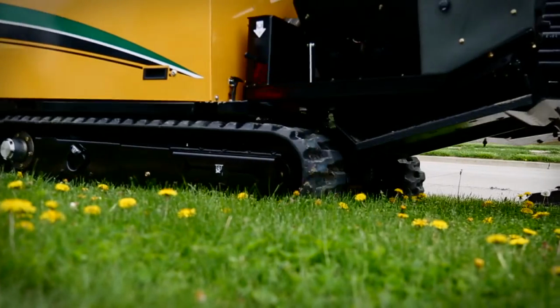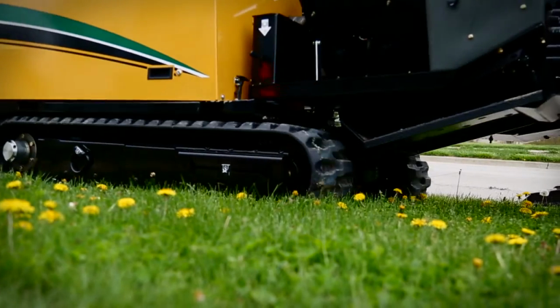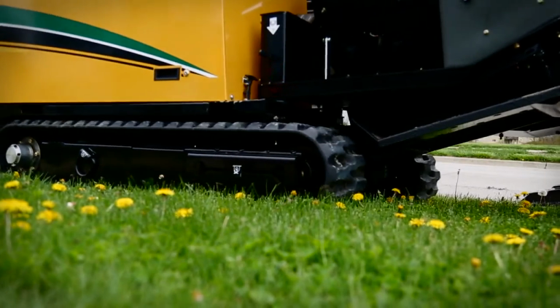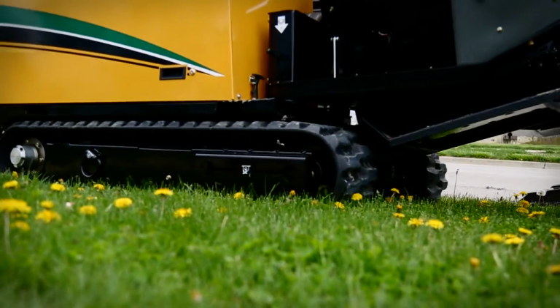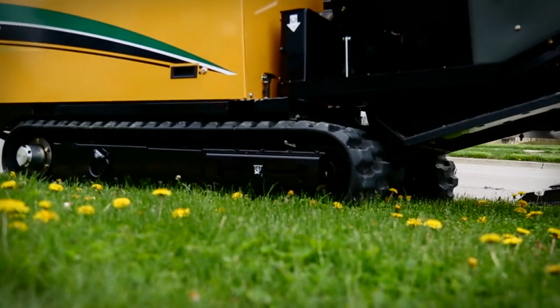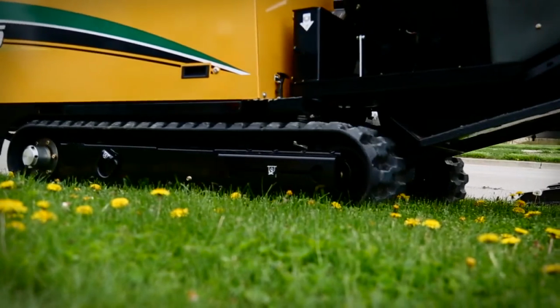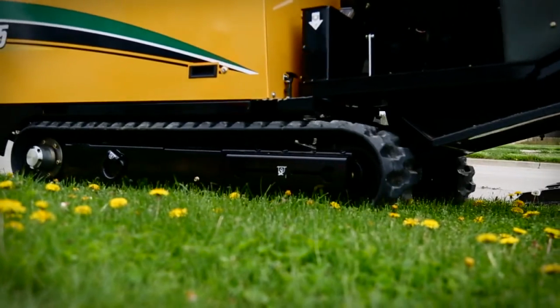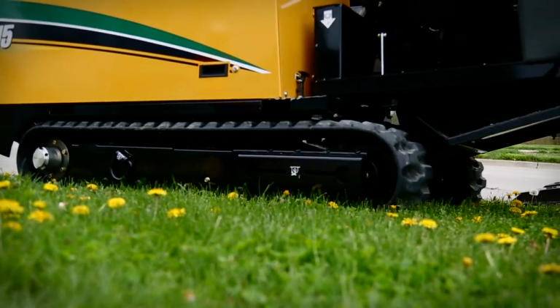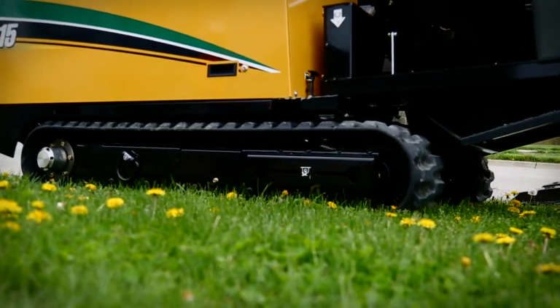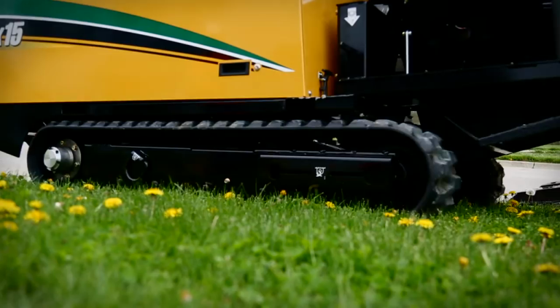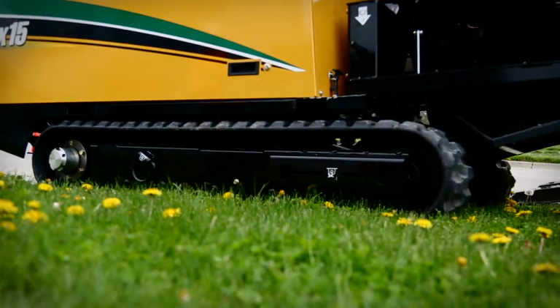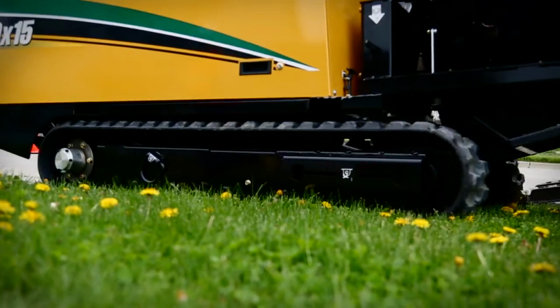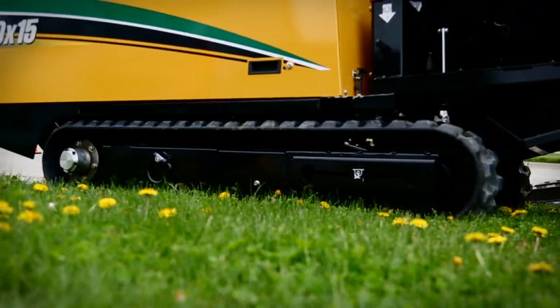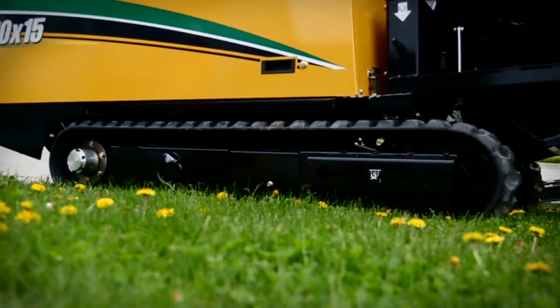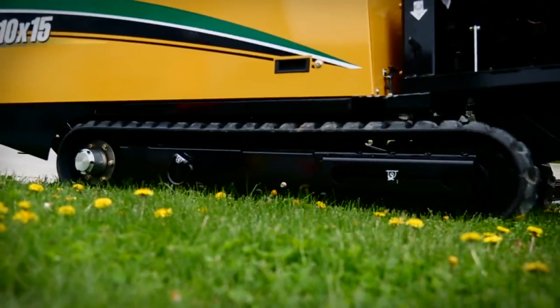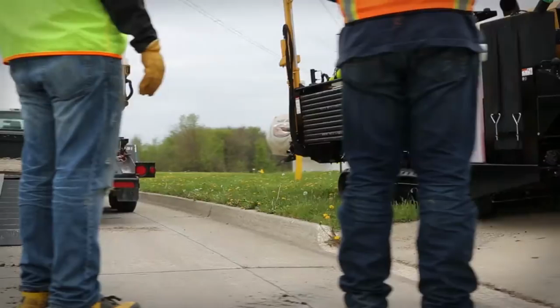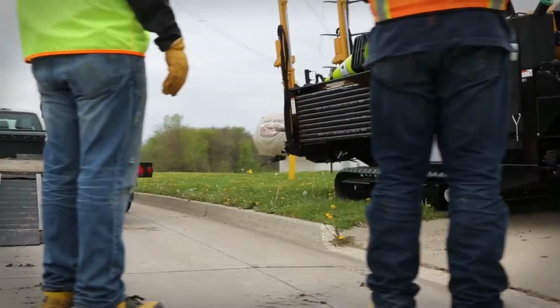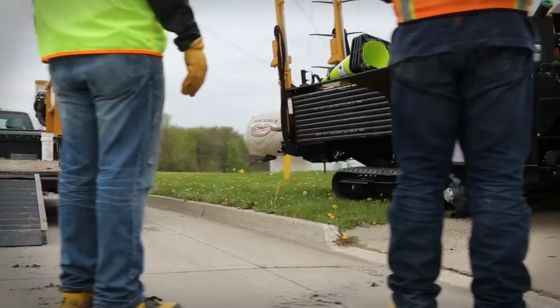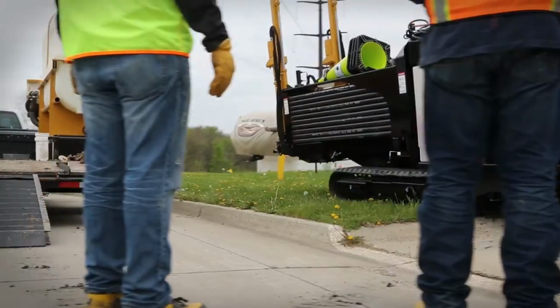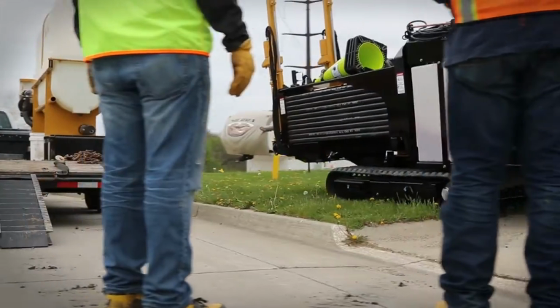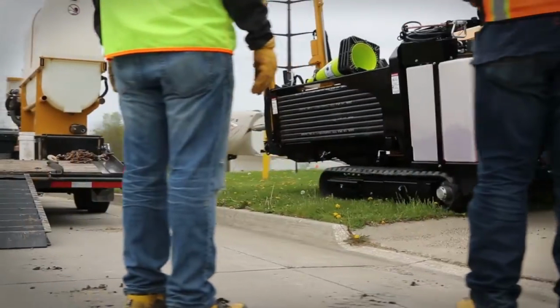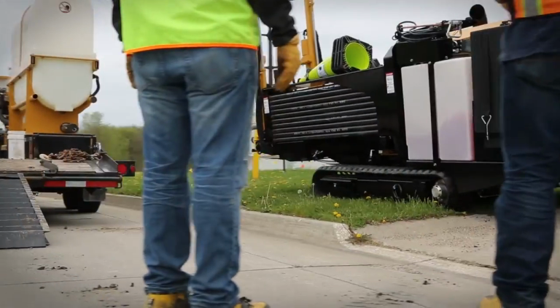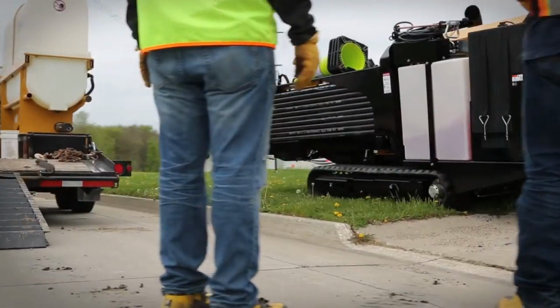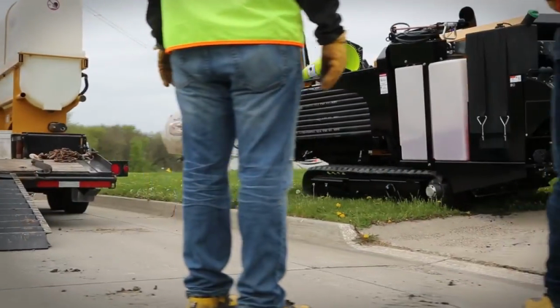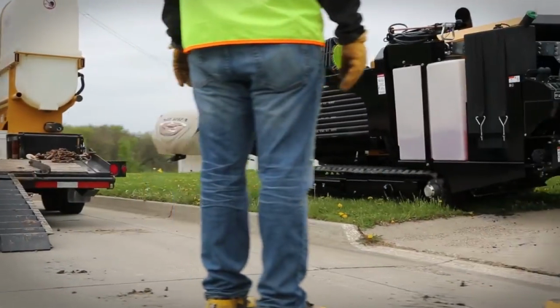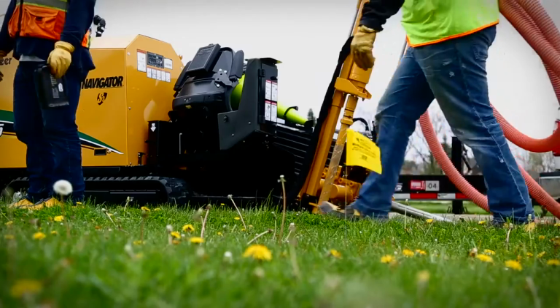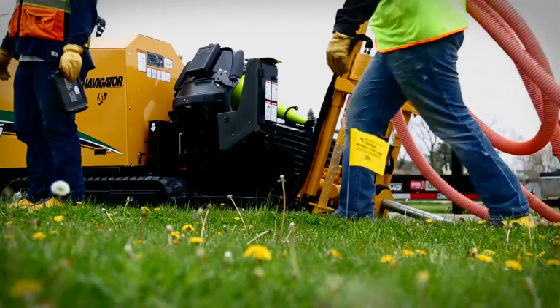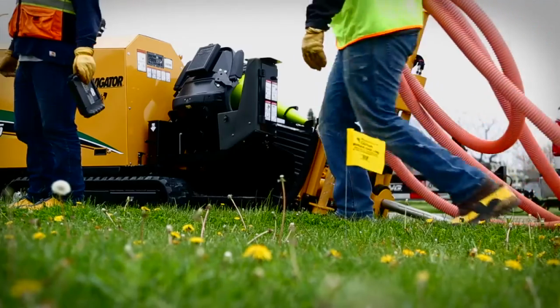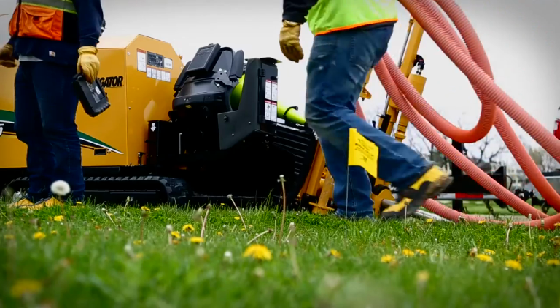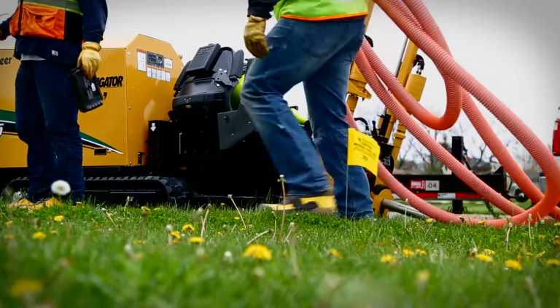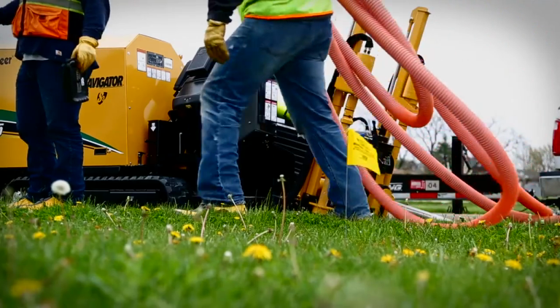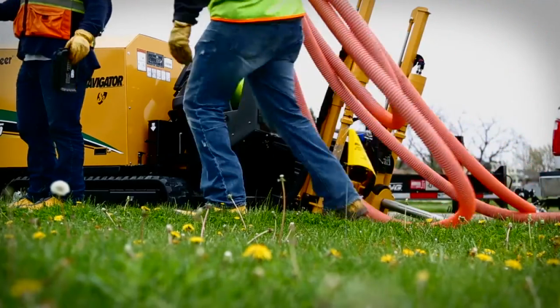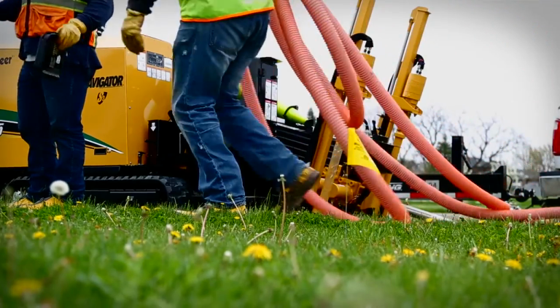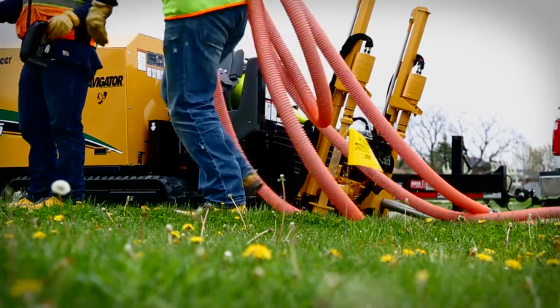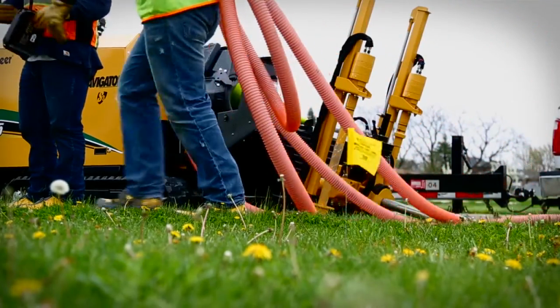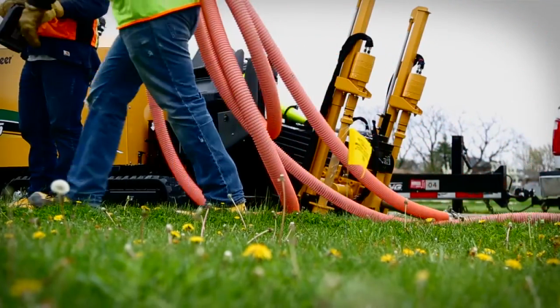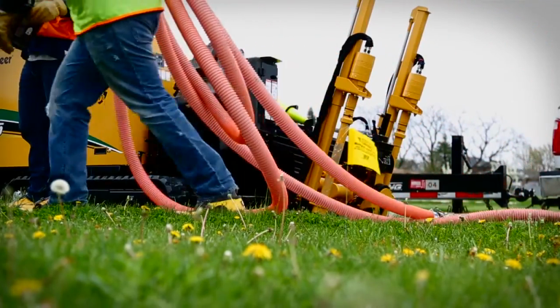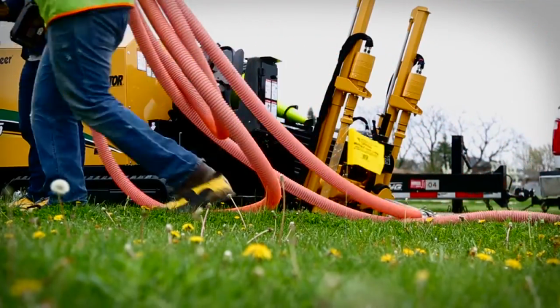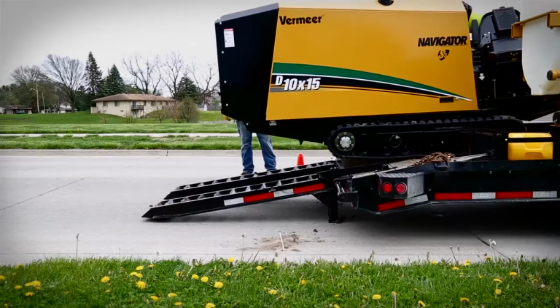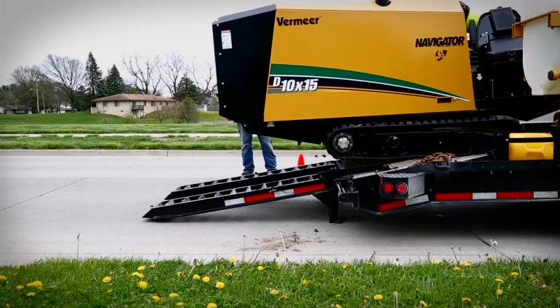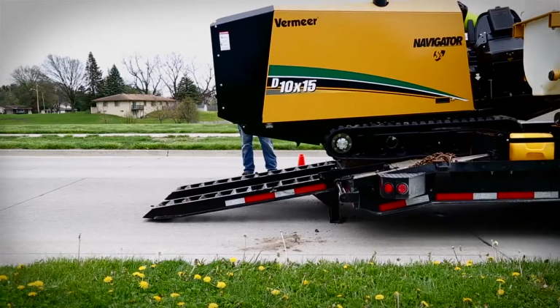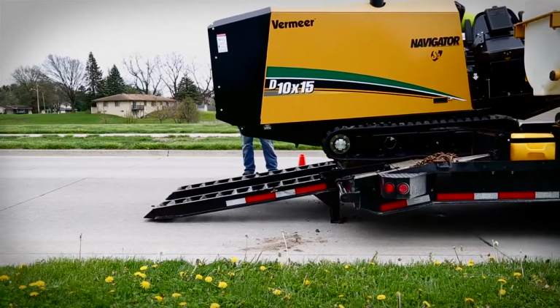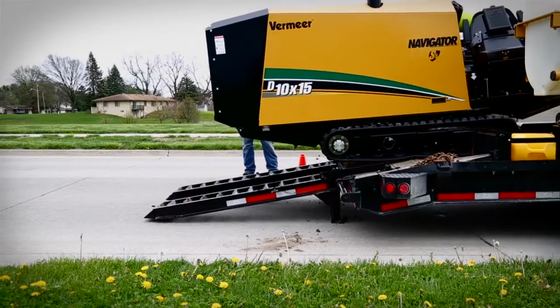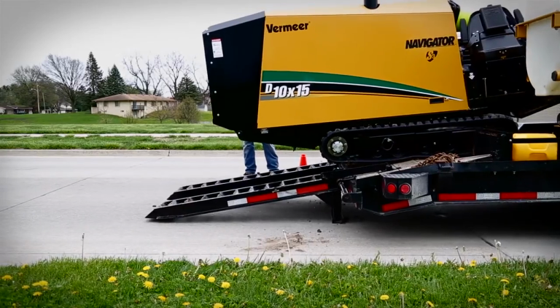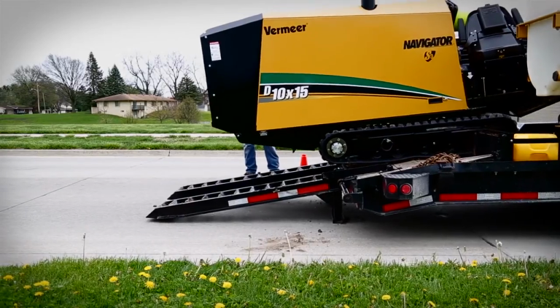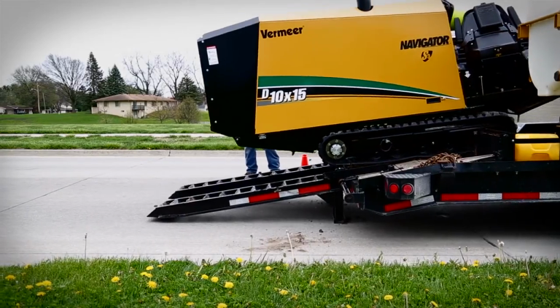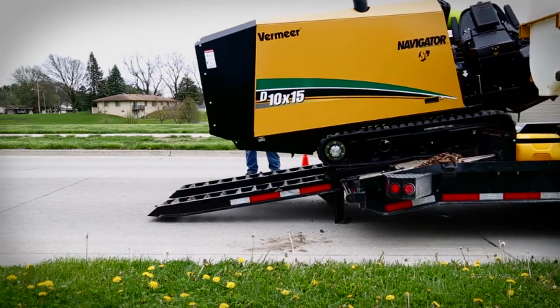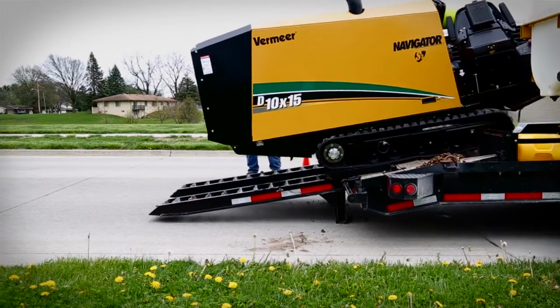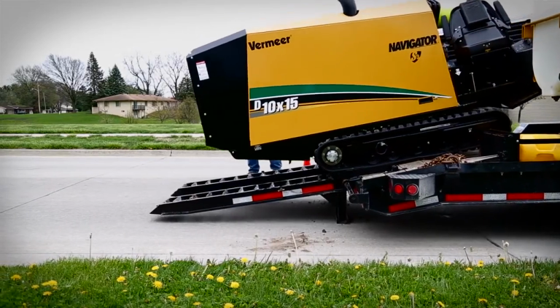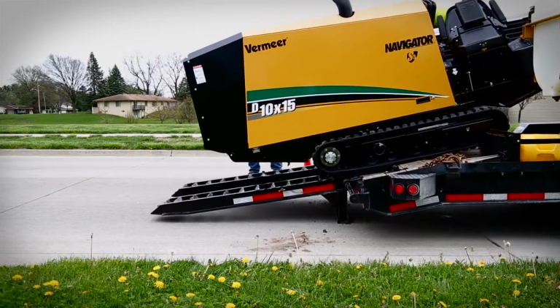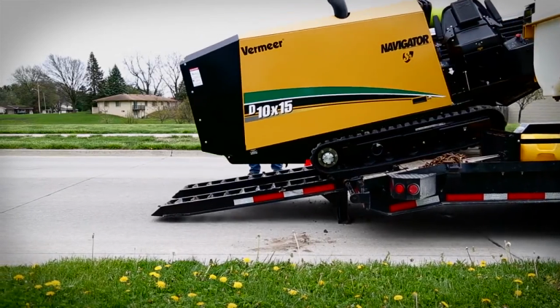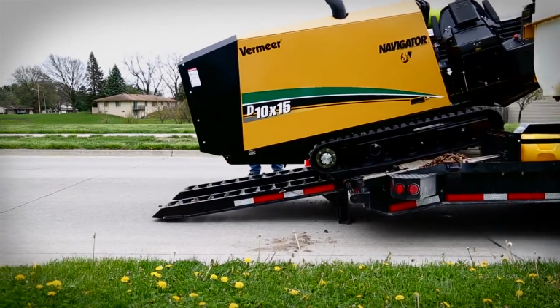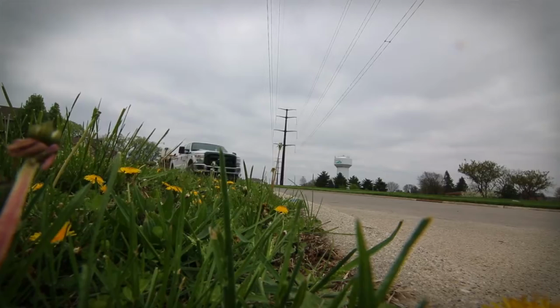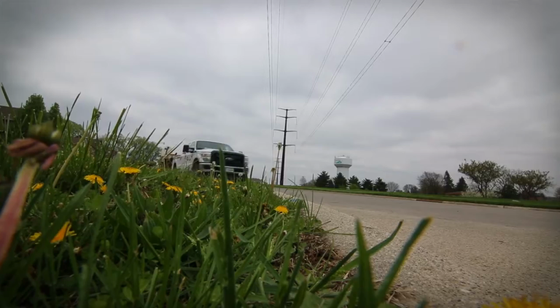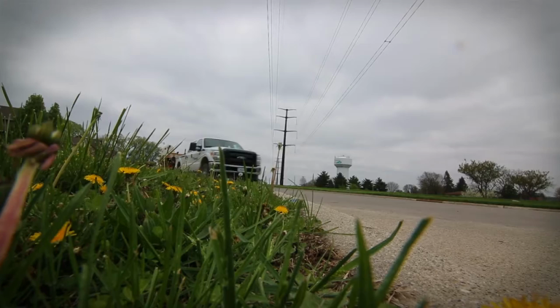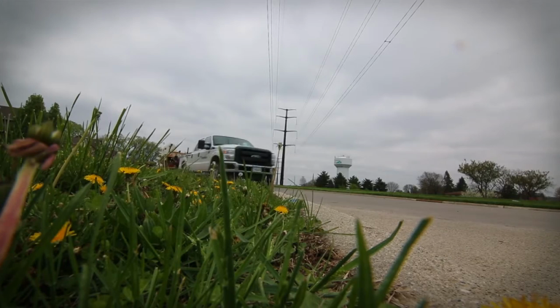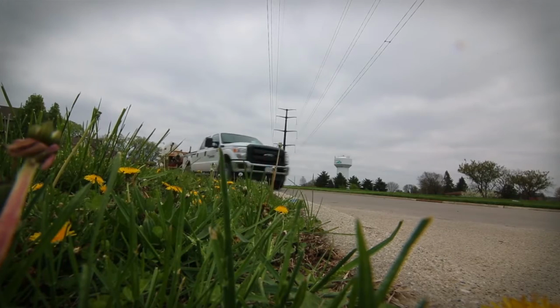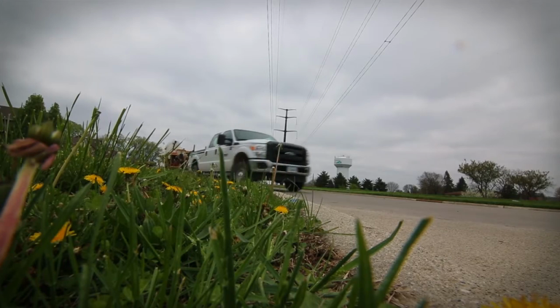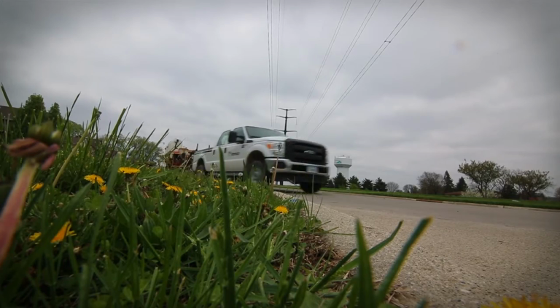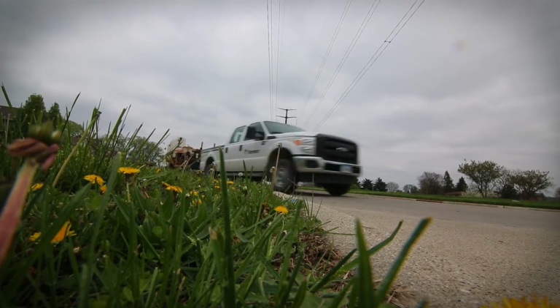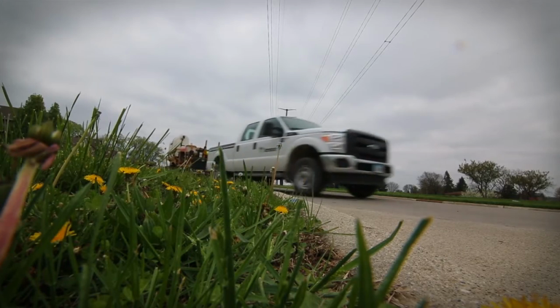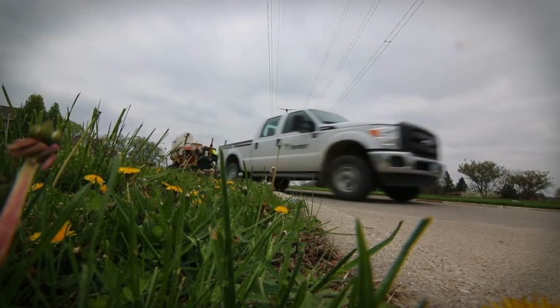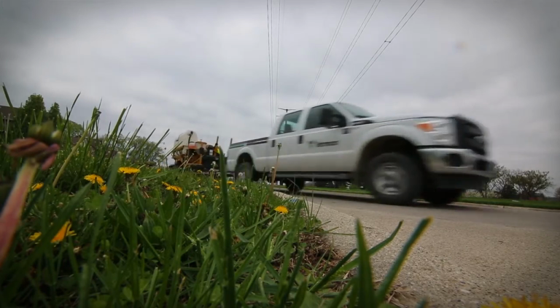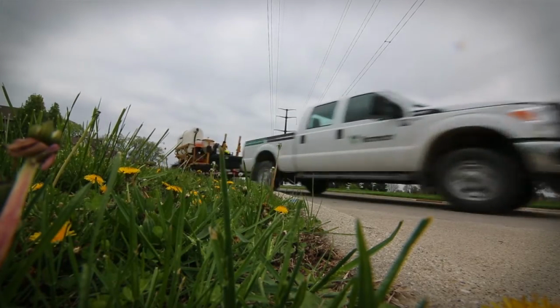Getting you into the places and the spaces where there's work to be done. Getting you where you need to go, and where you need to go next.